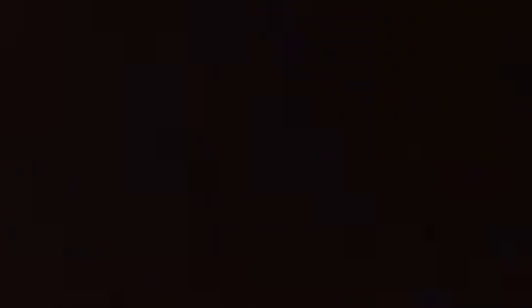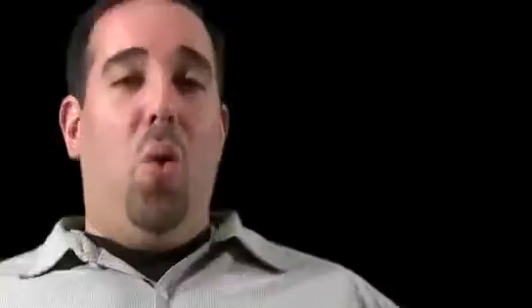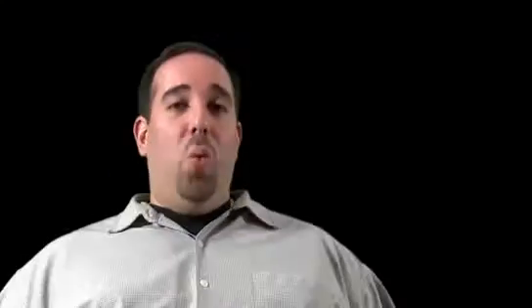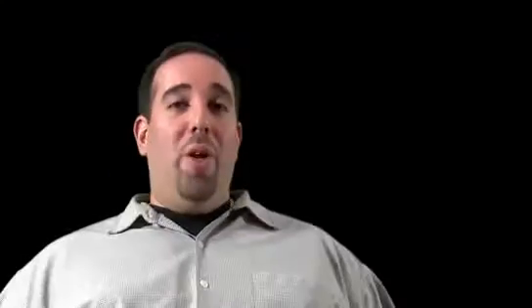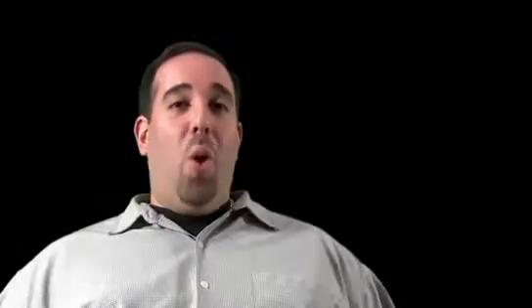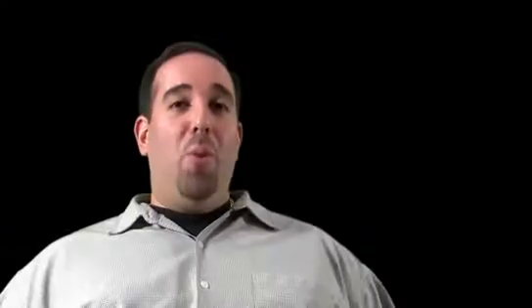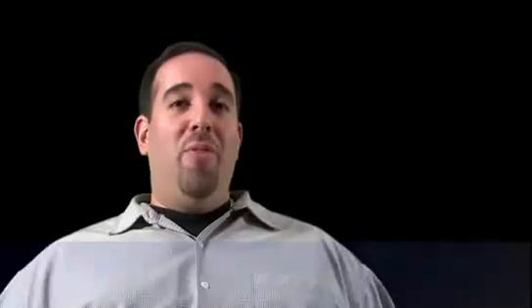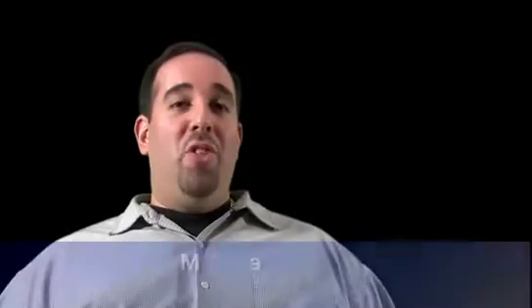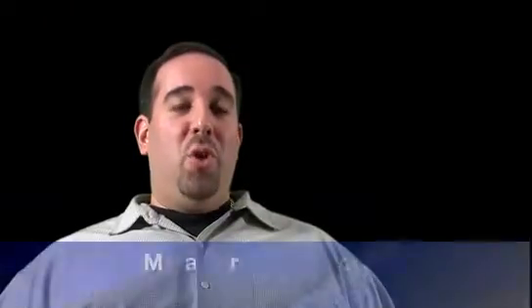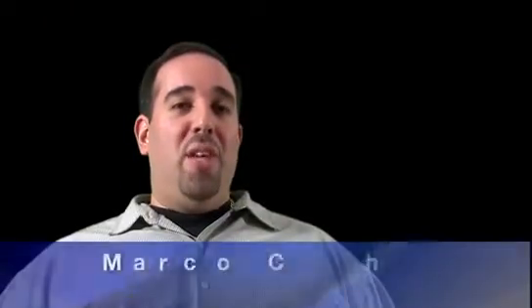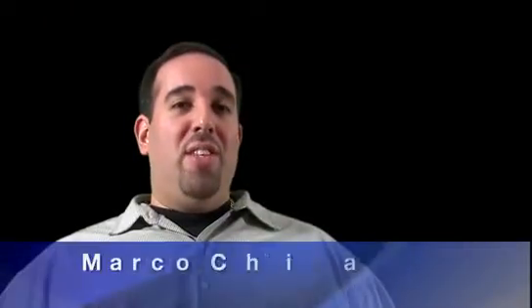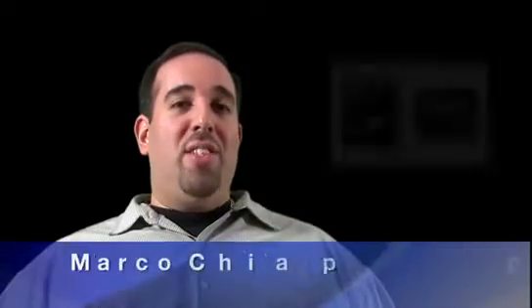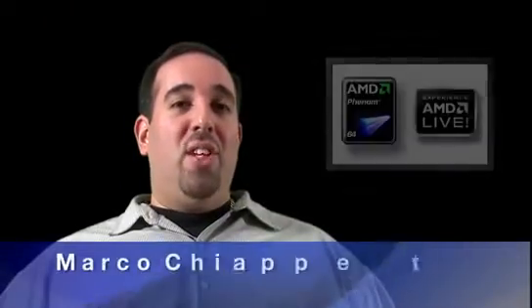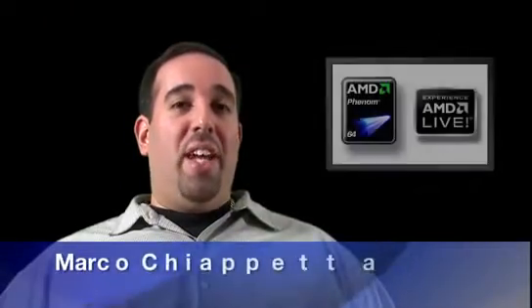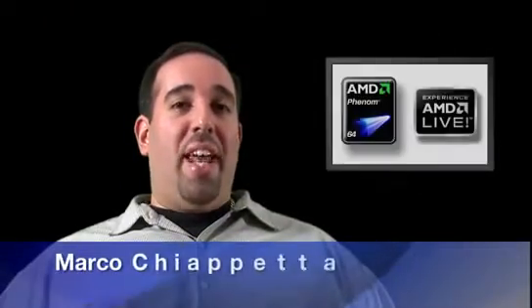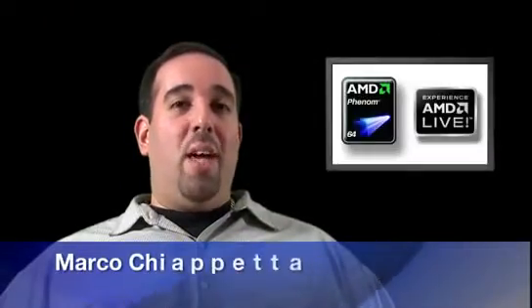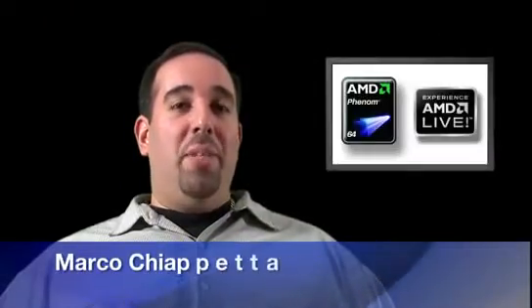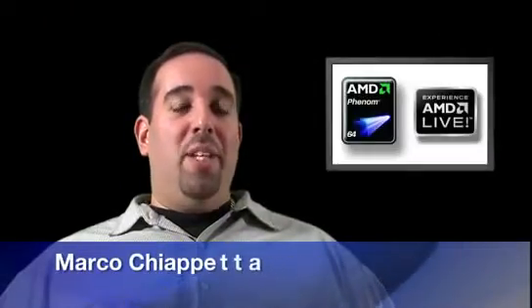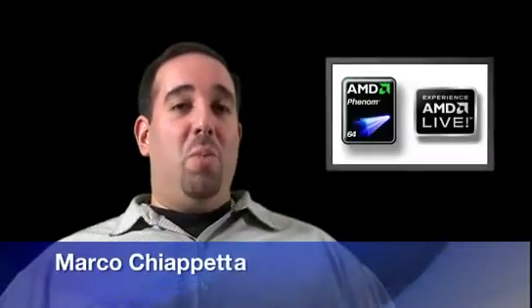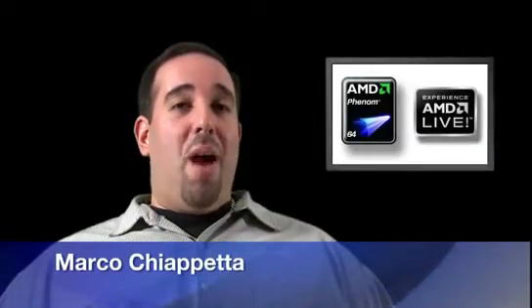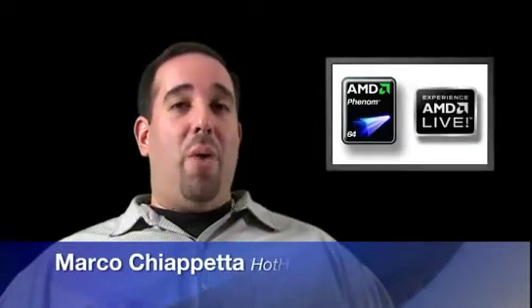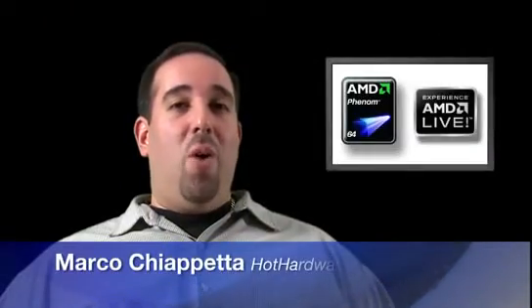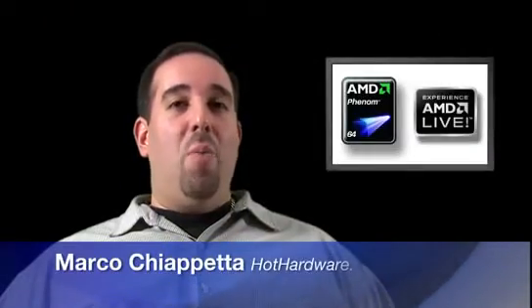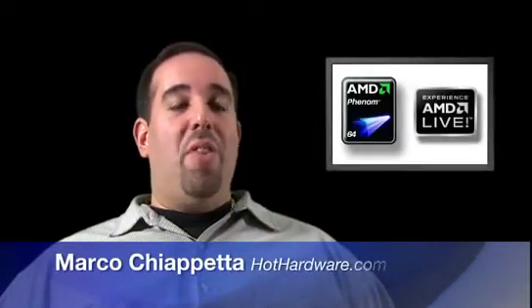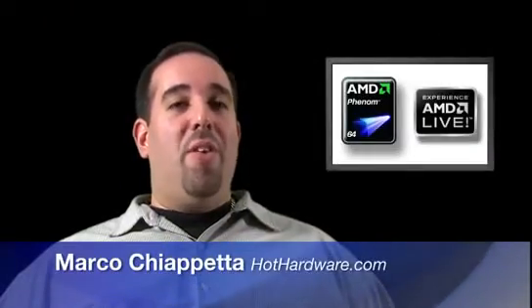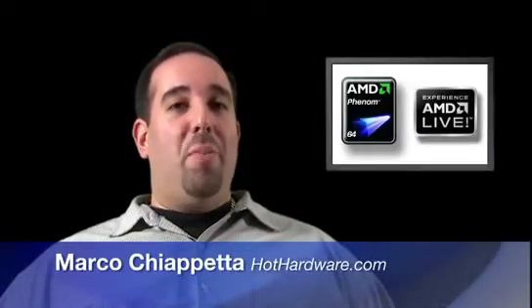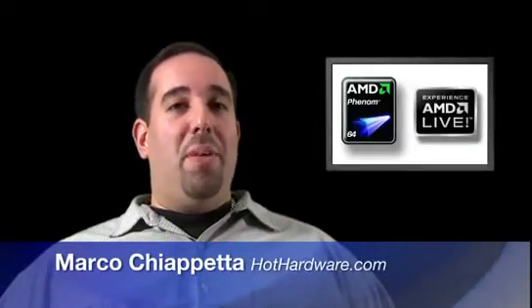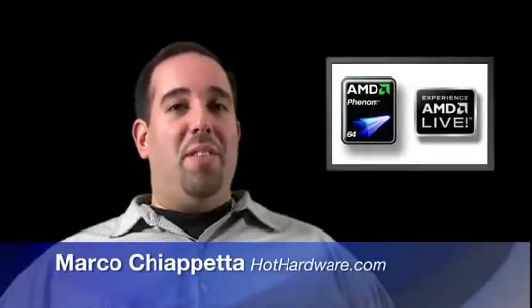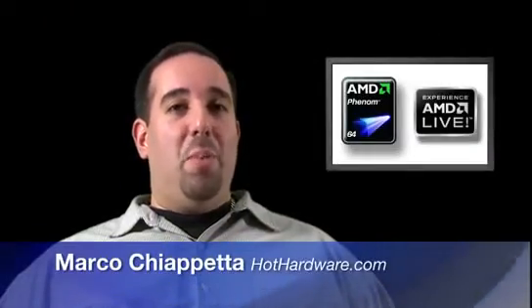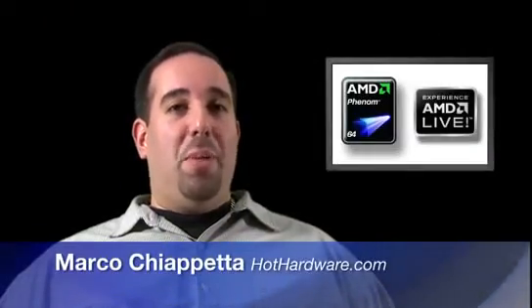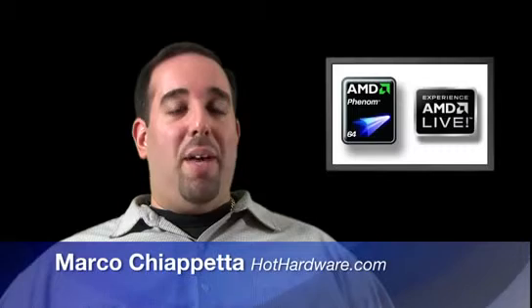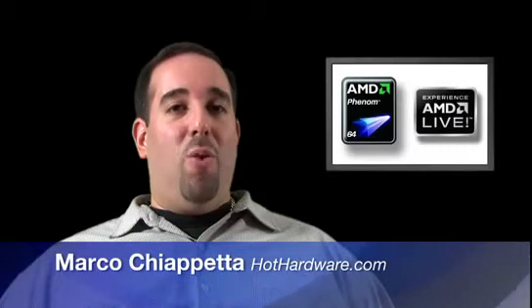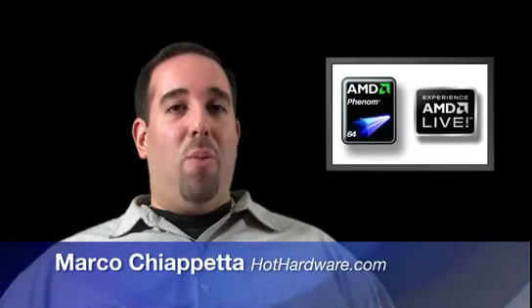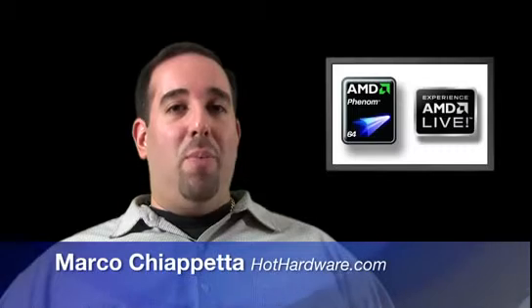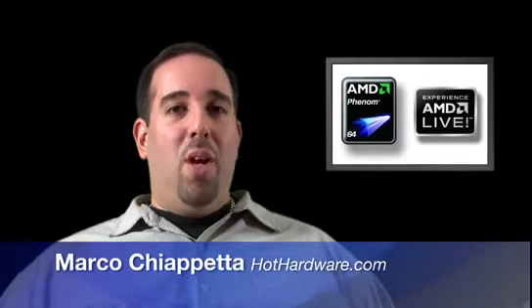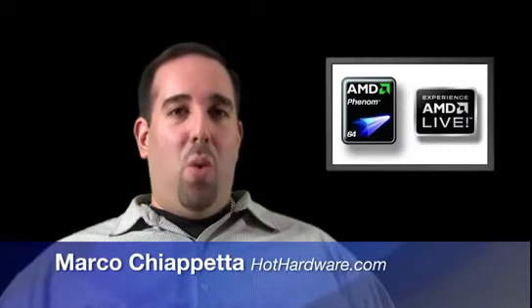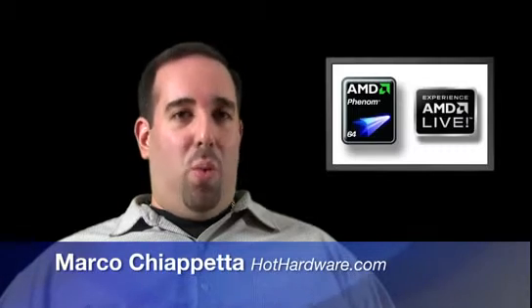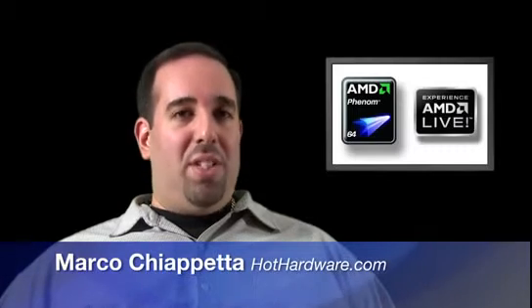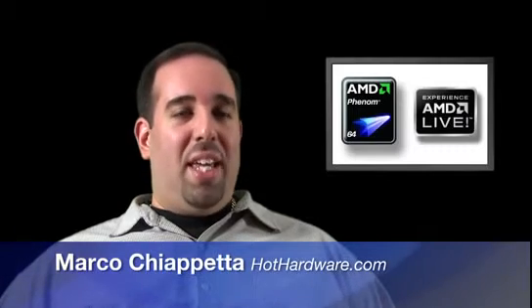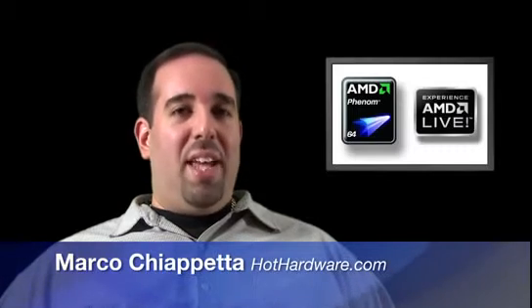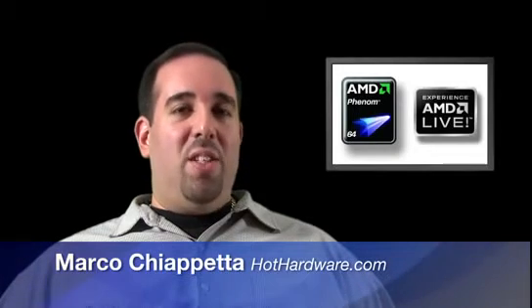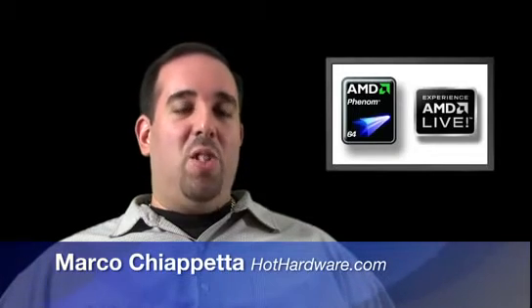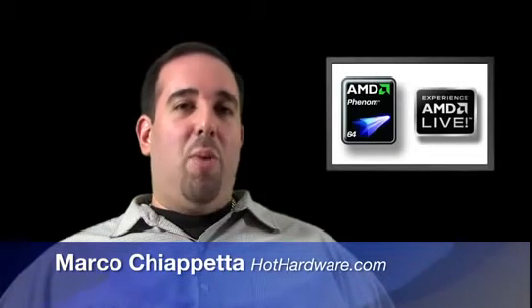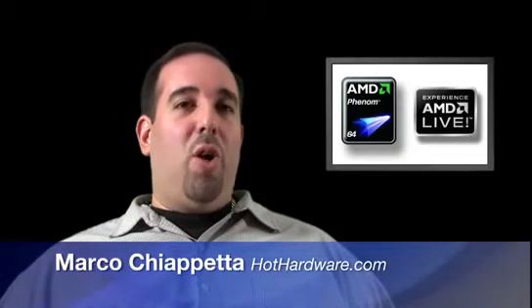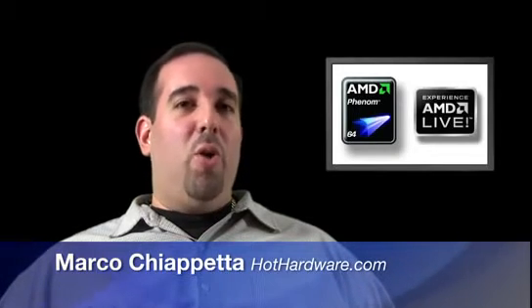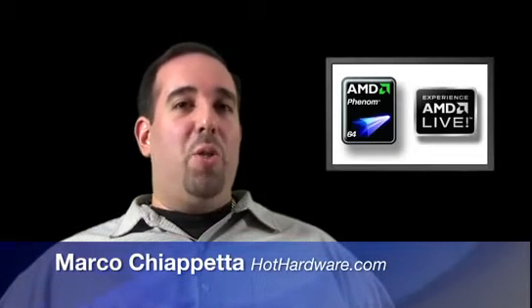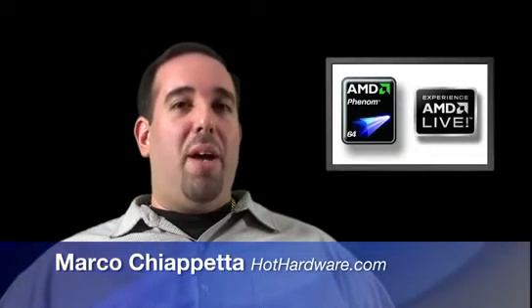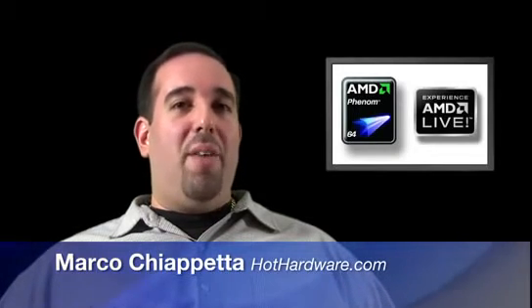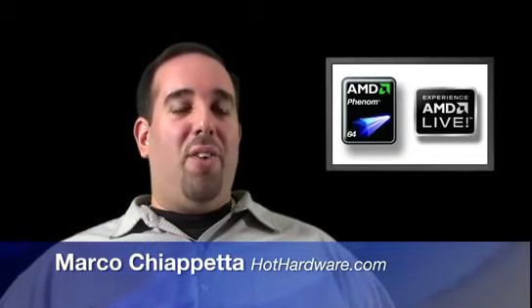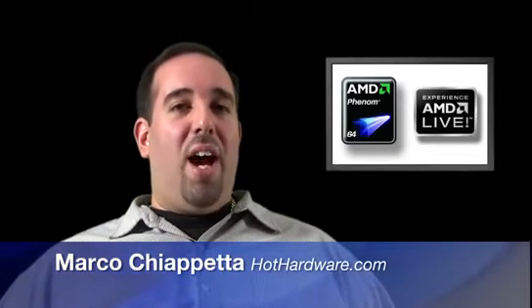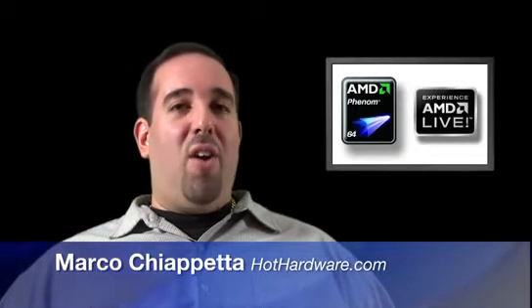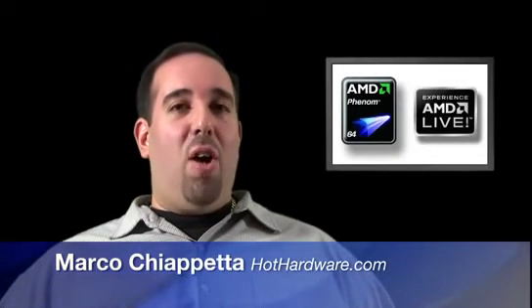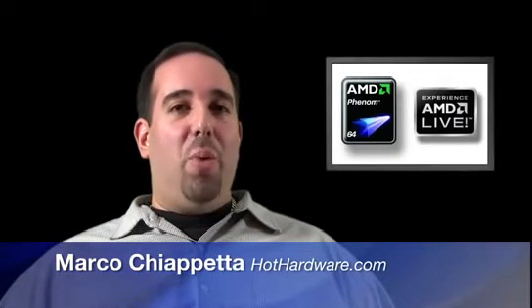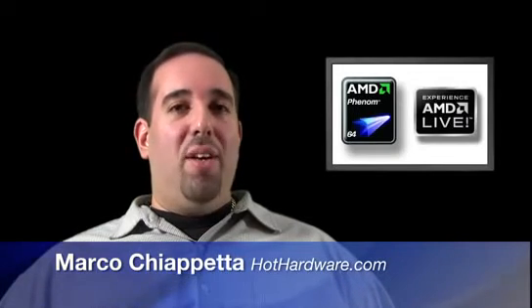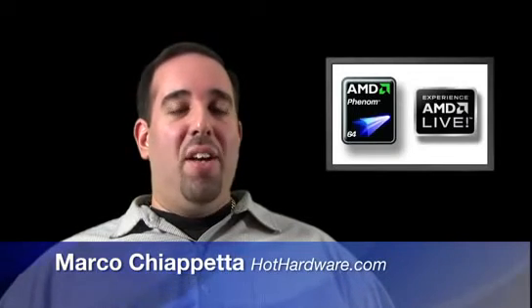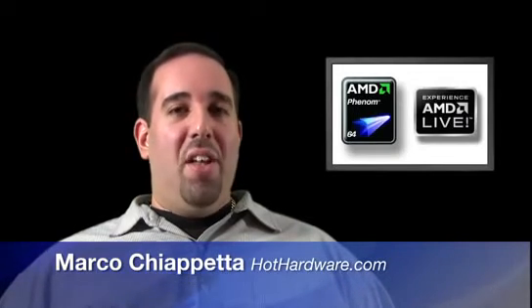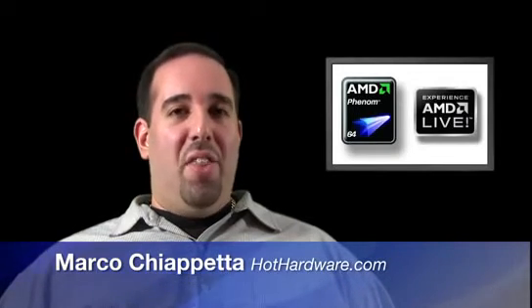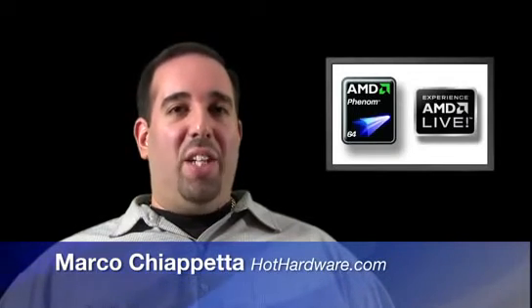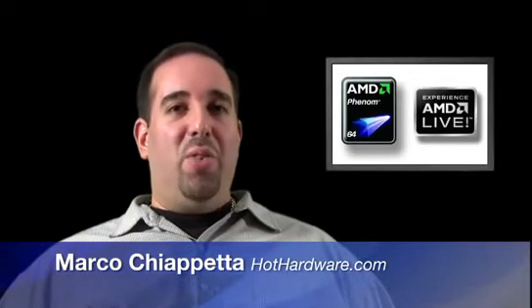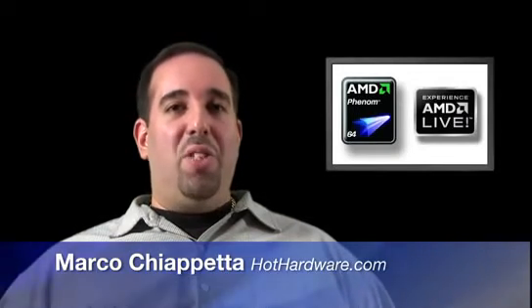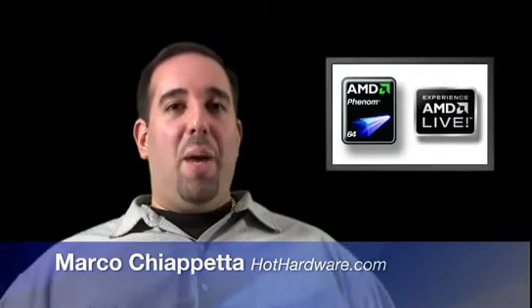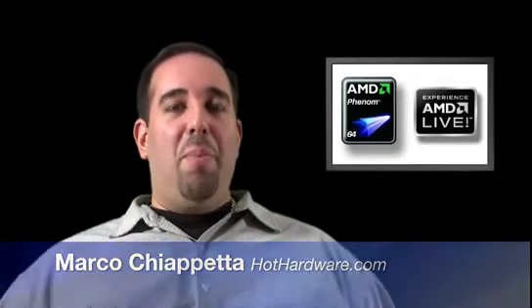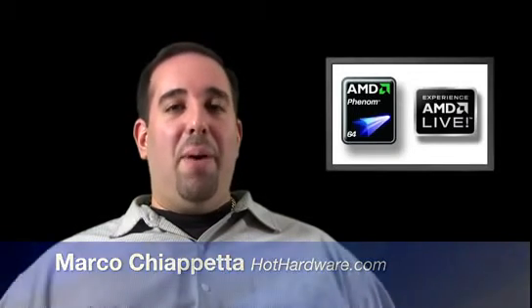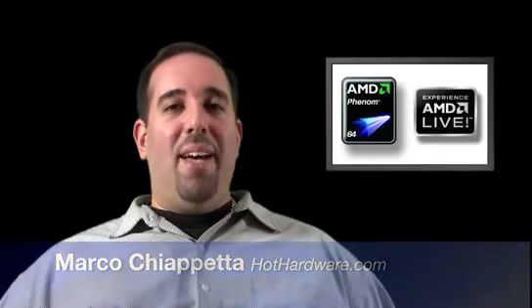We hope you've enjoyed this look at AMD's MAUI home theater PC platform. Once again, this is Marco Ciappetta for Hot Hardware. Thanks for stopping by.